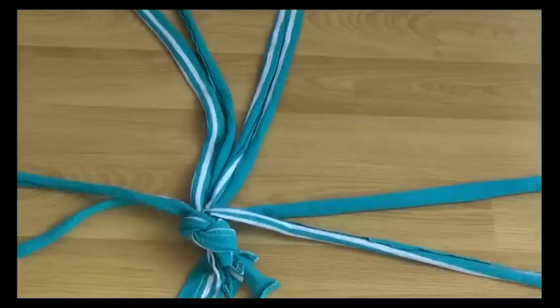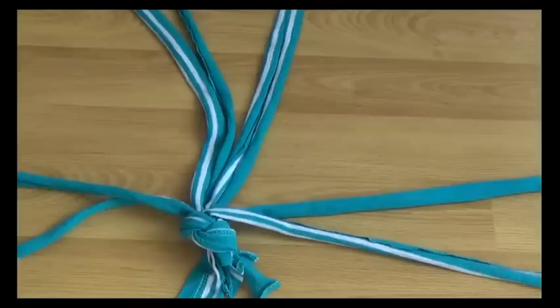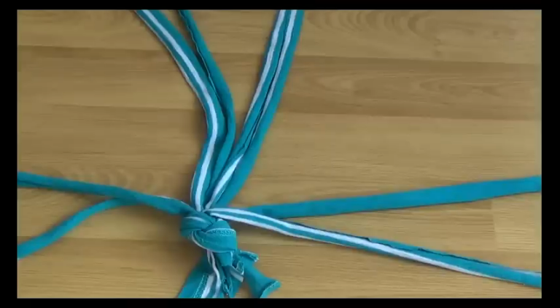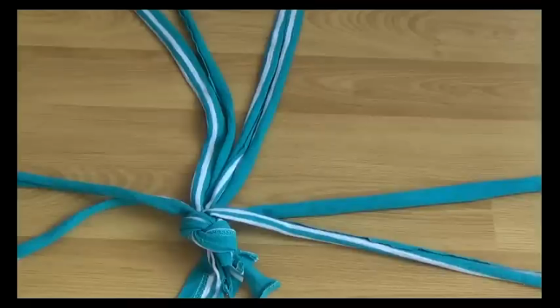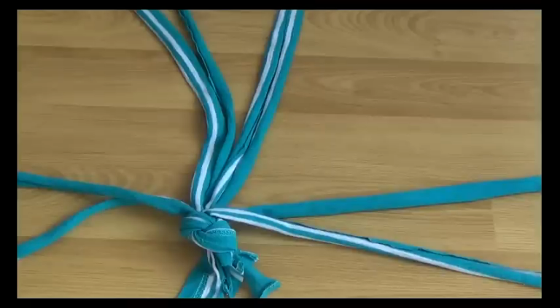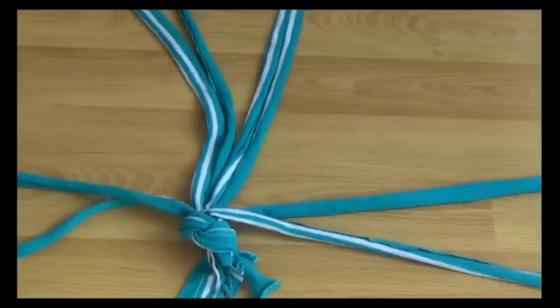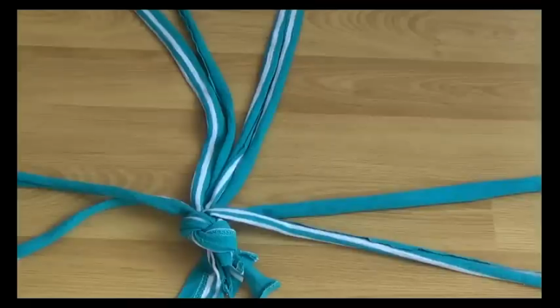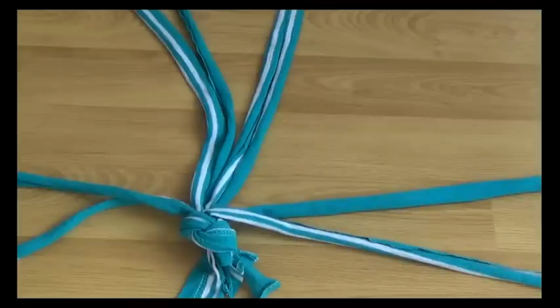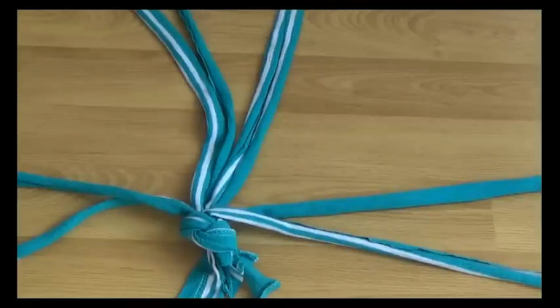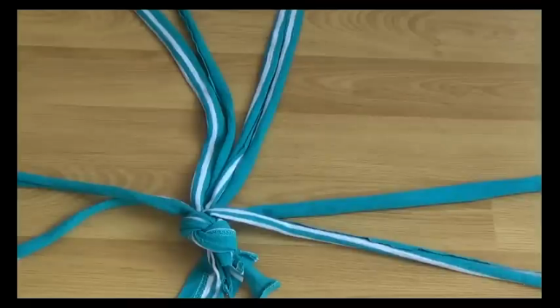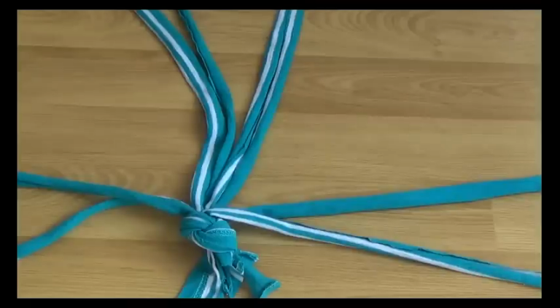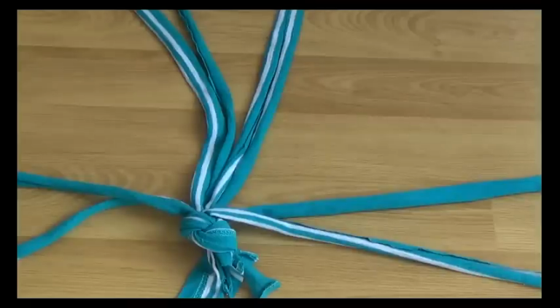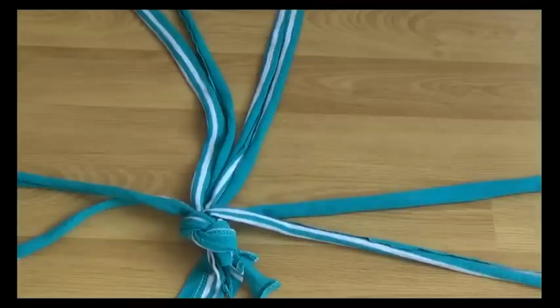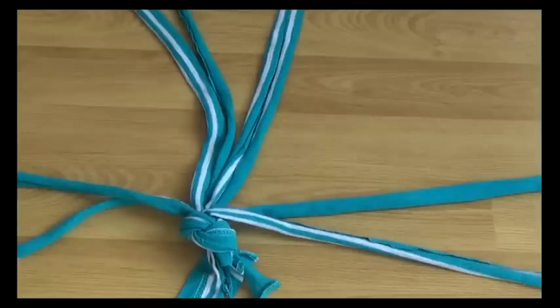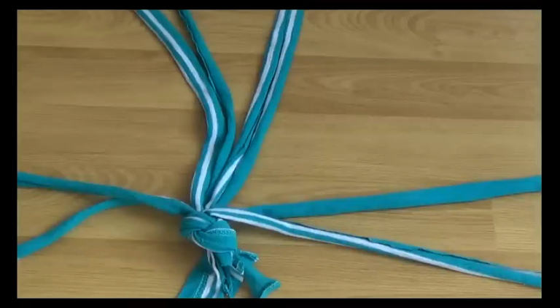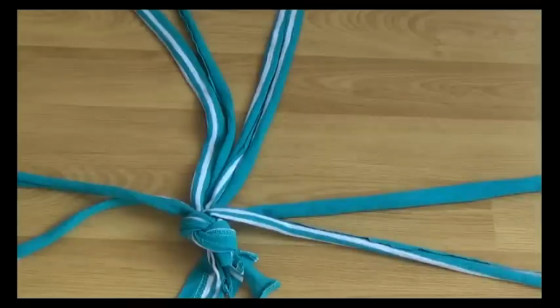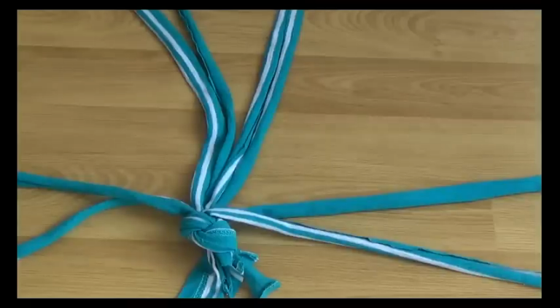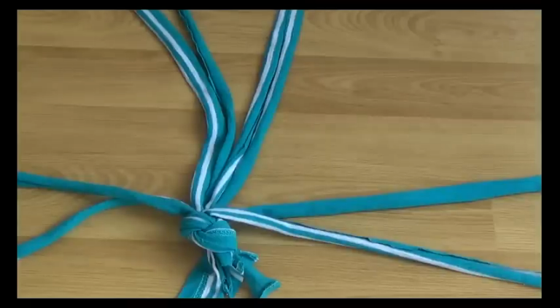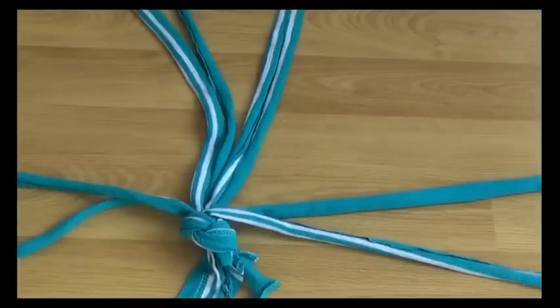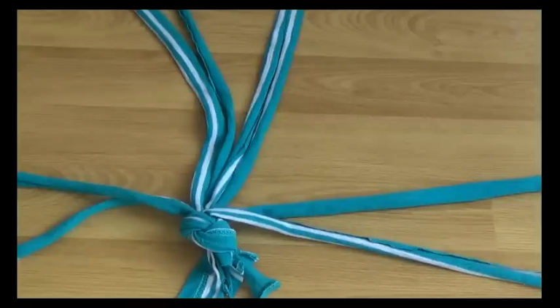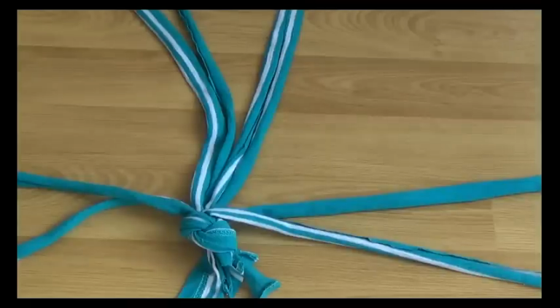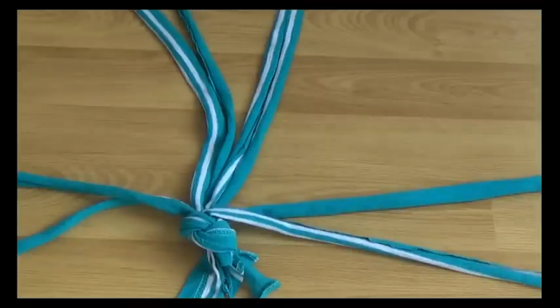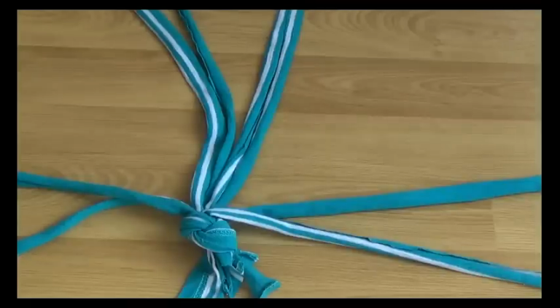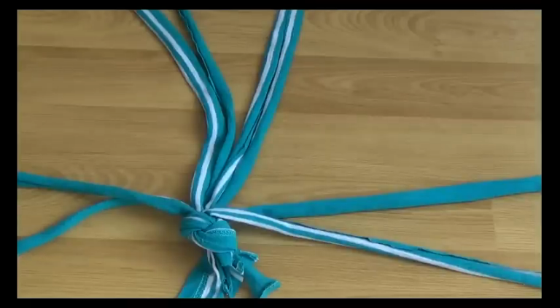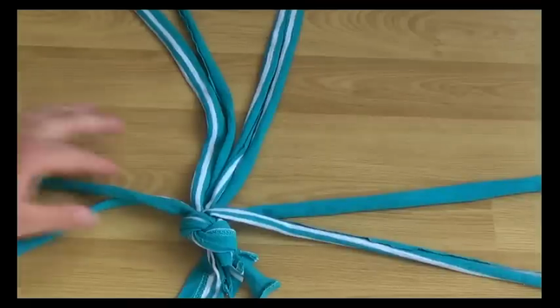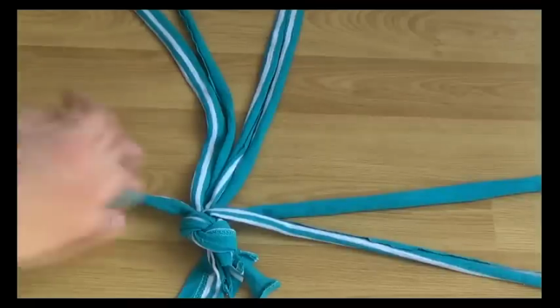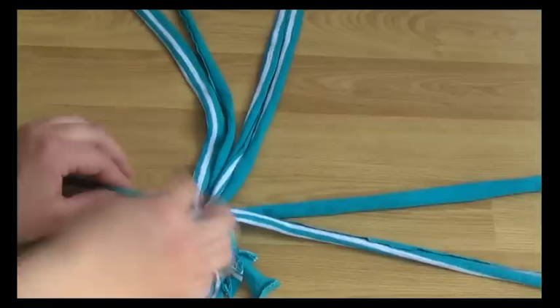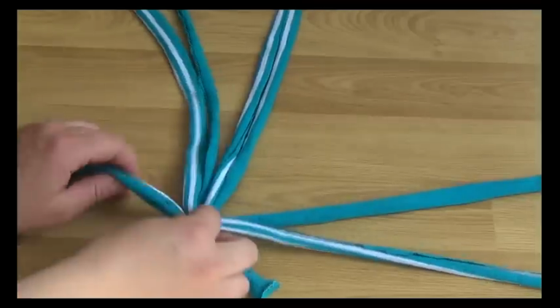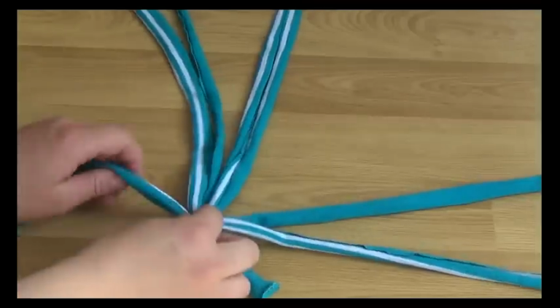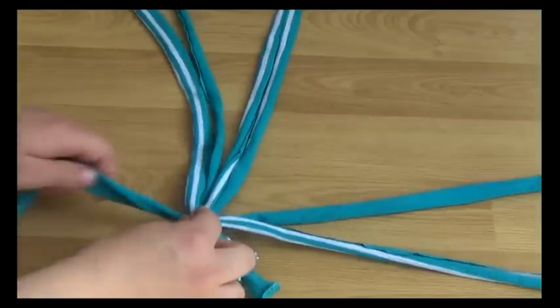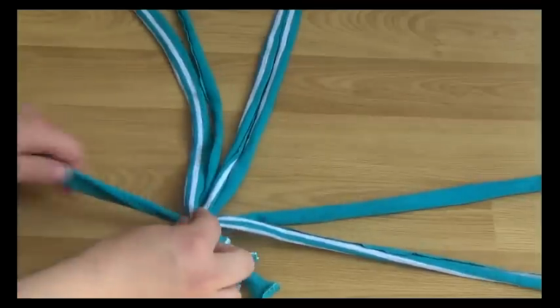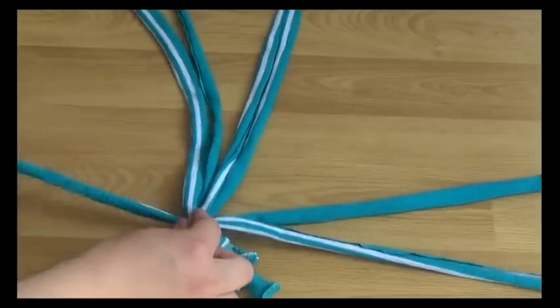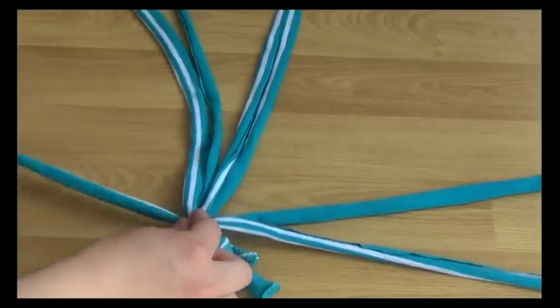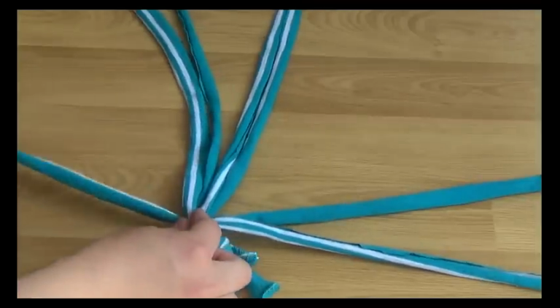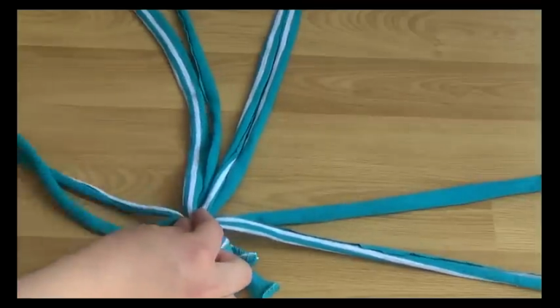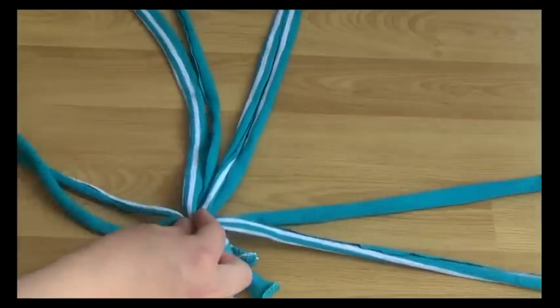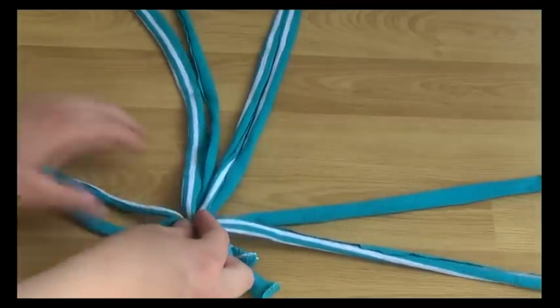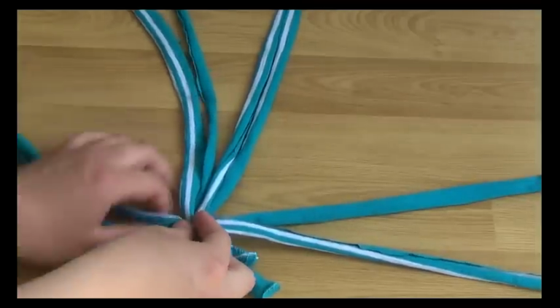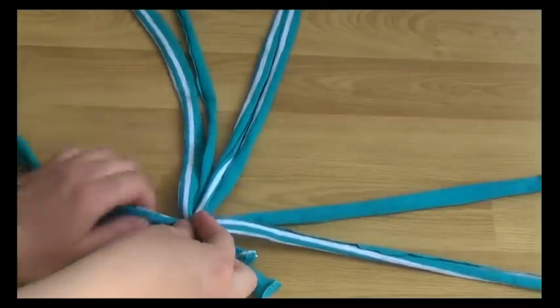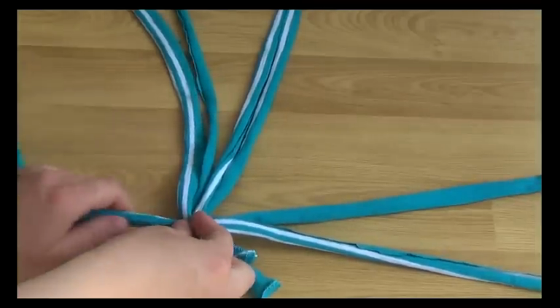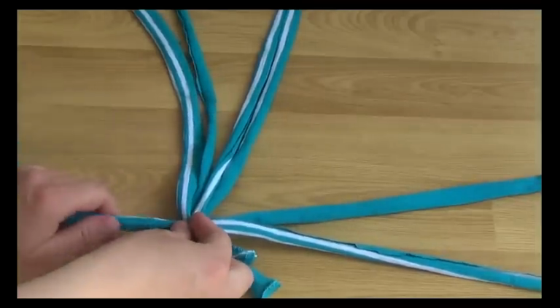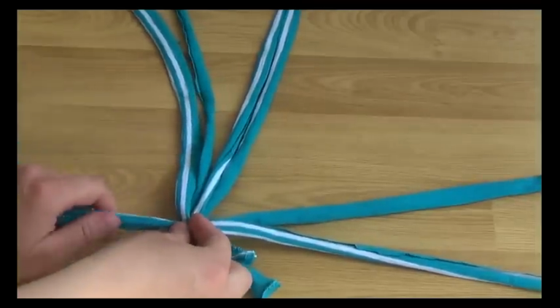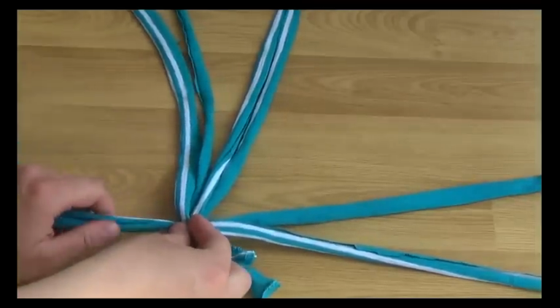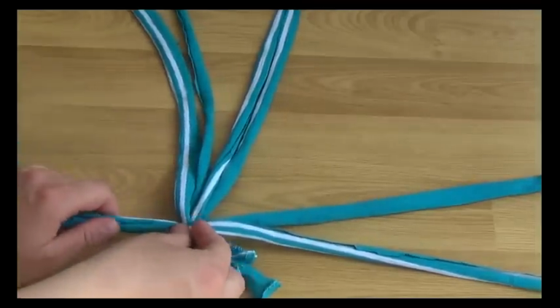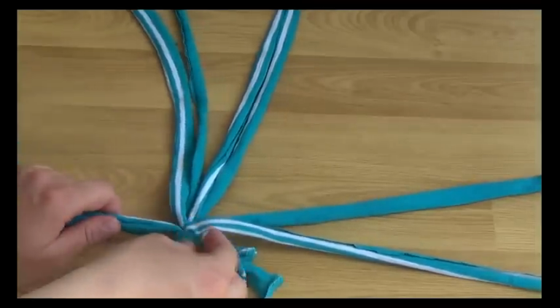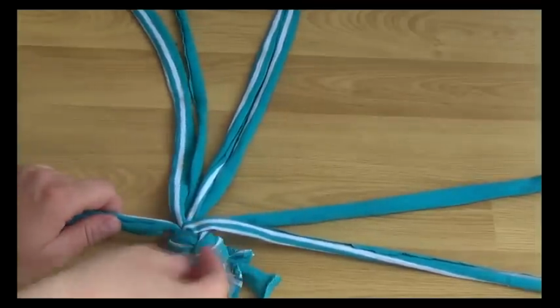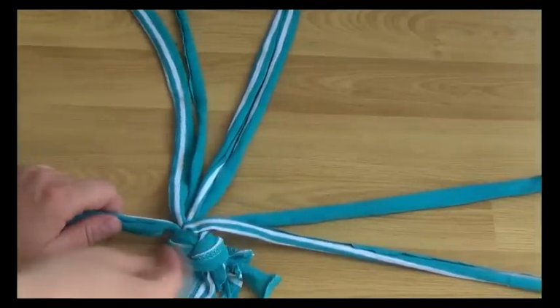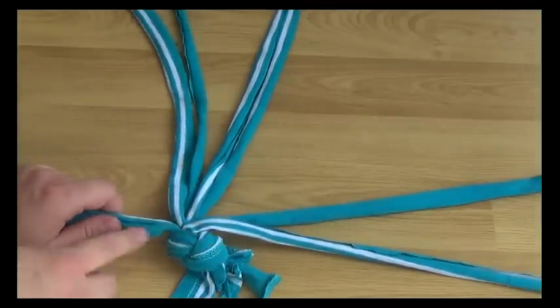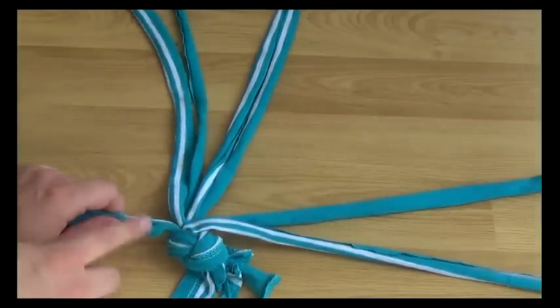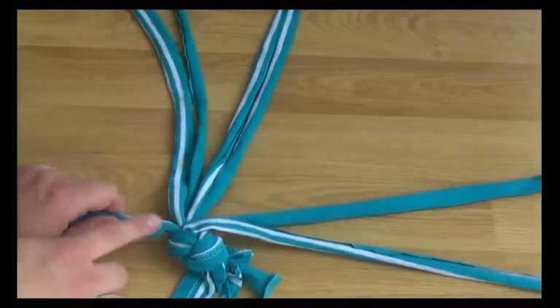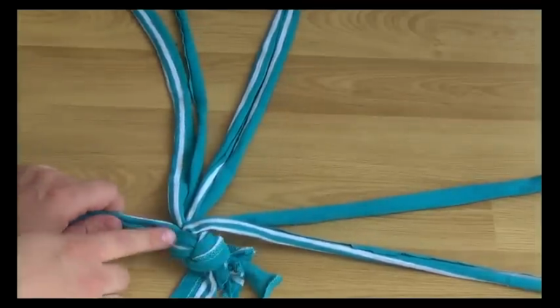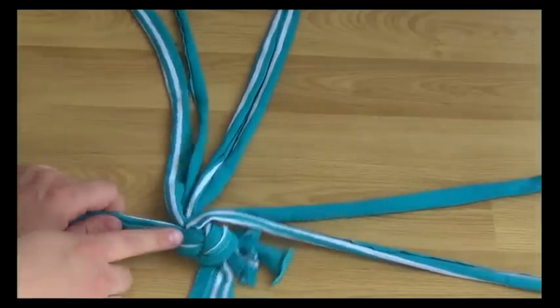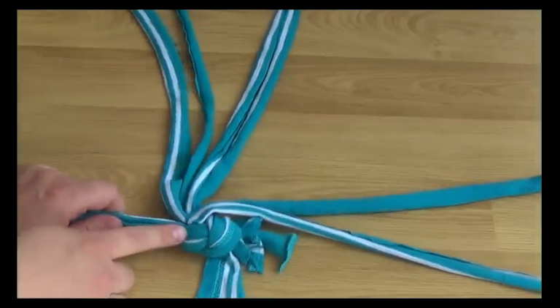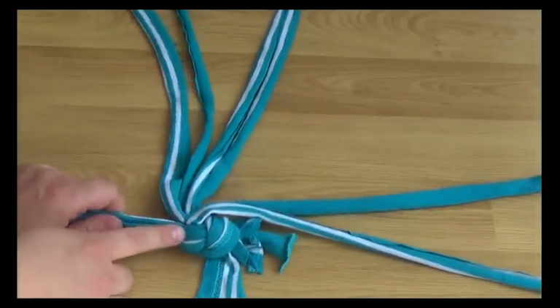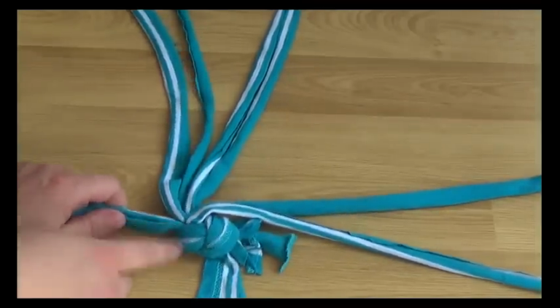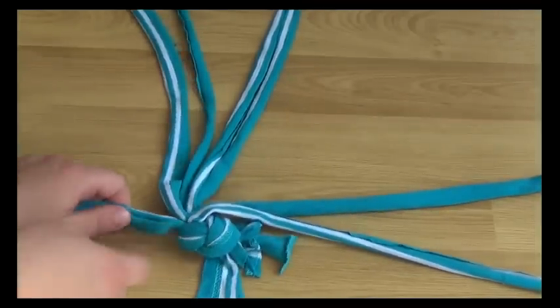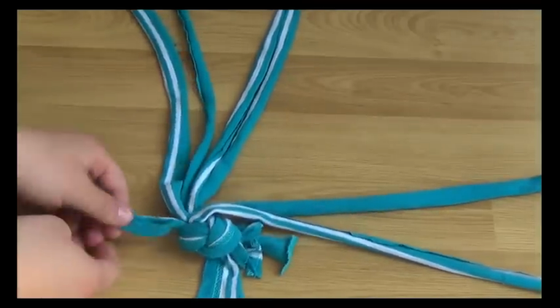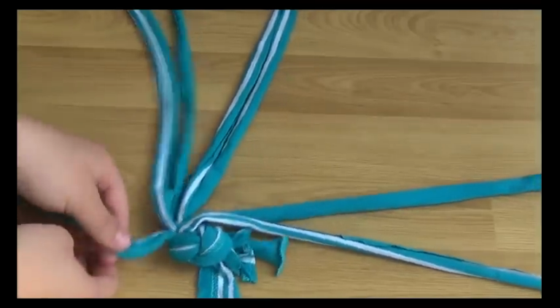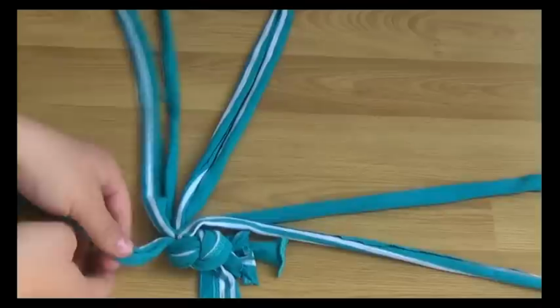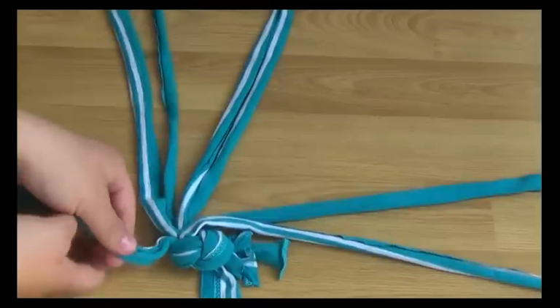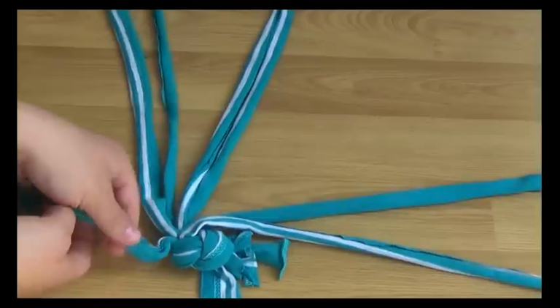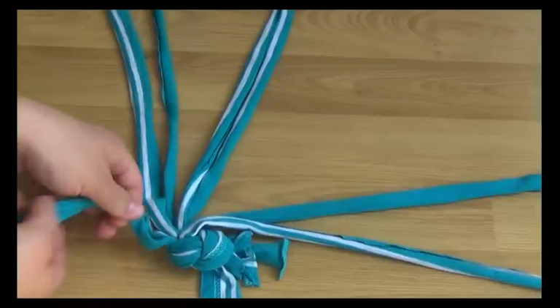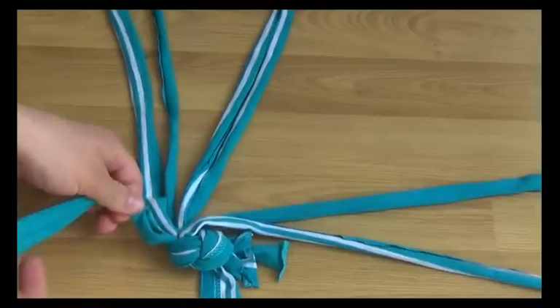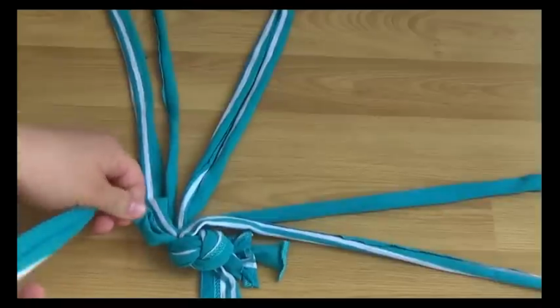Next you want to put all the strands in pairs, and then you want to tie a knot in every pair not too far from the original knot.